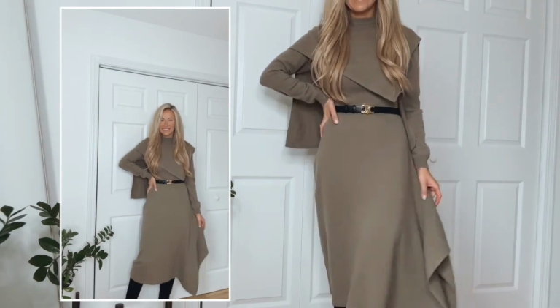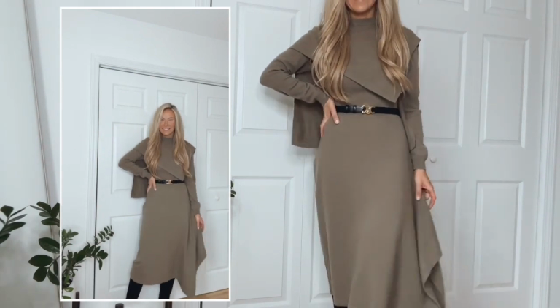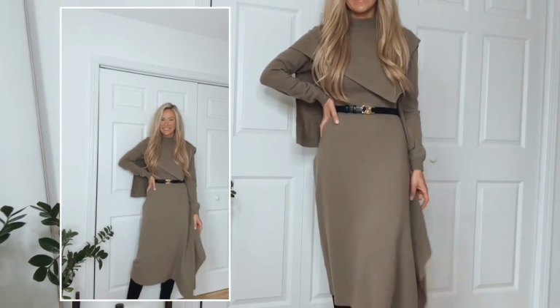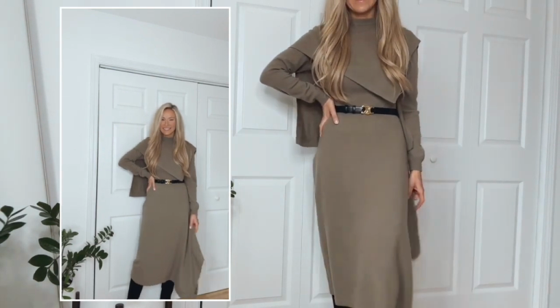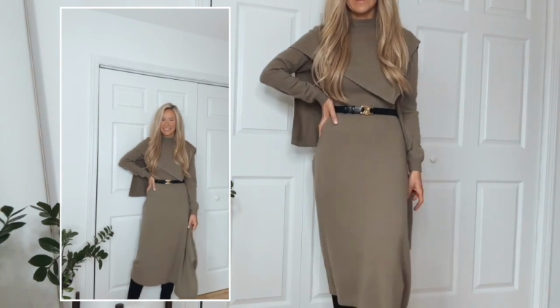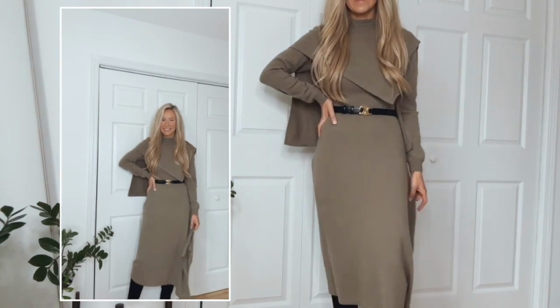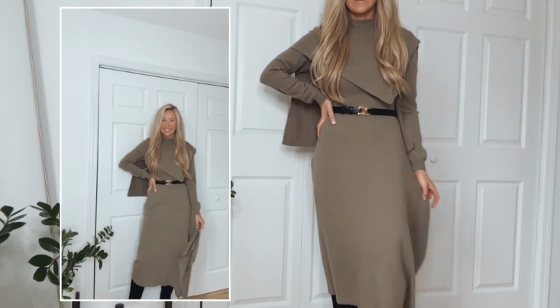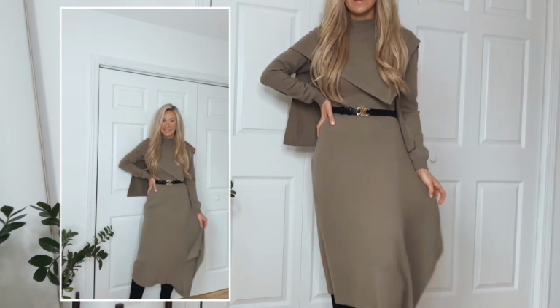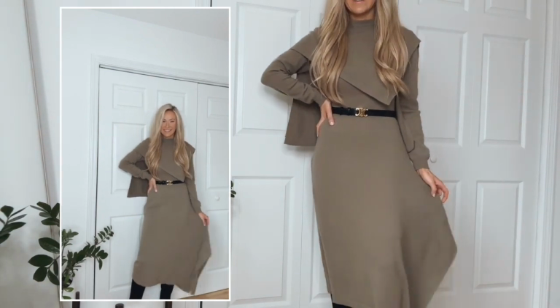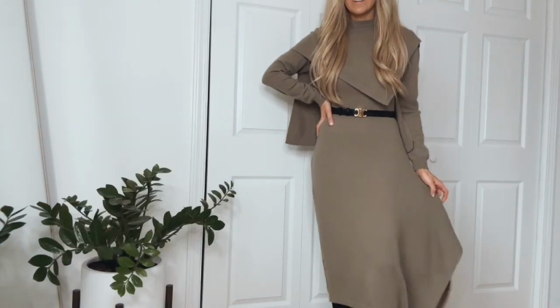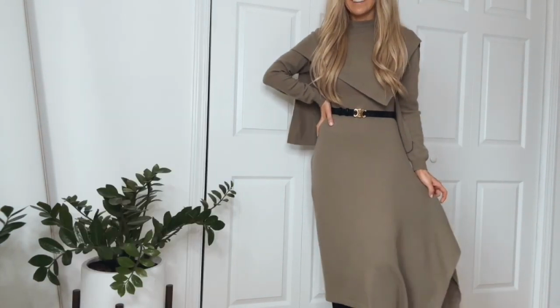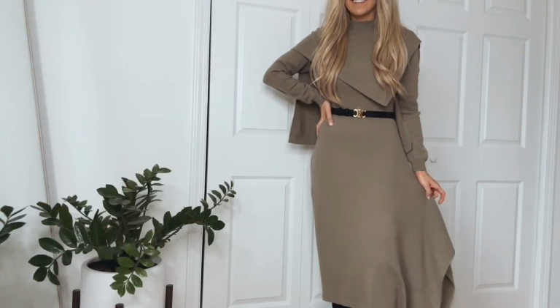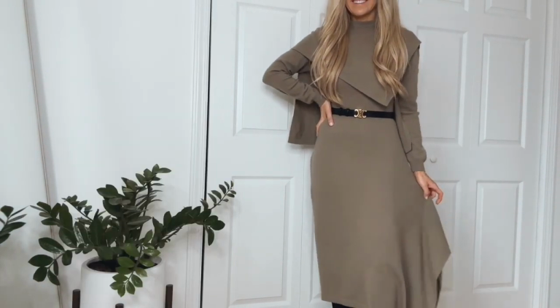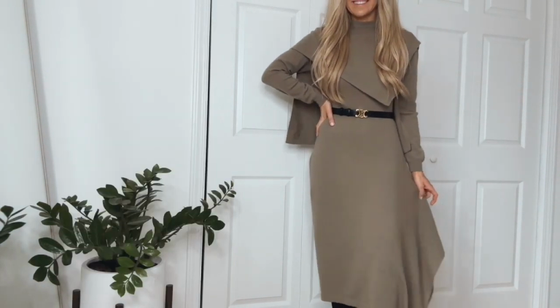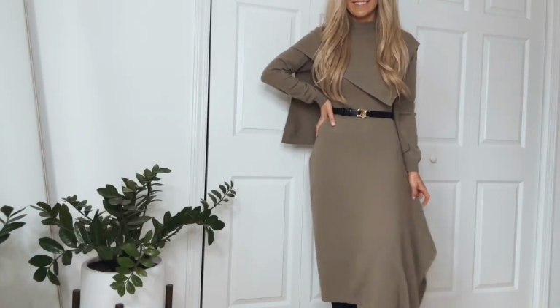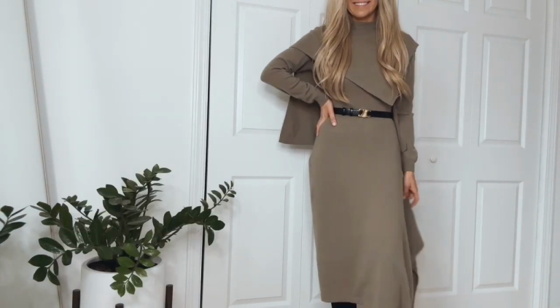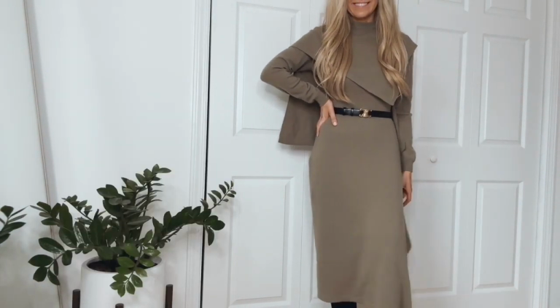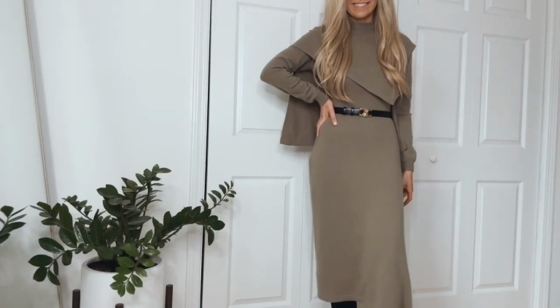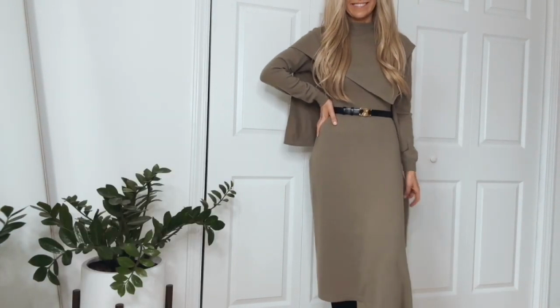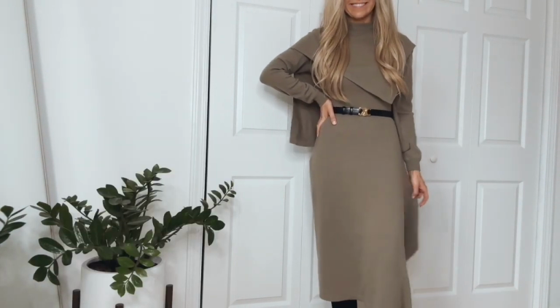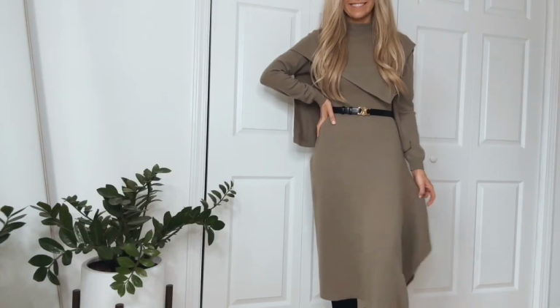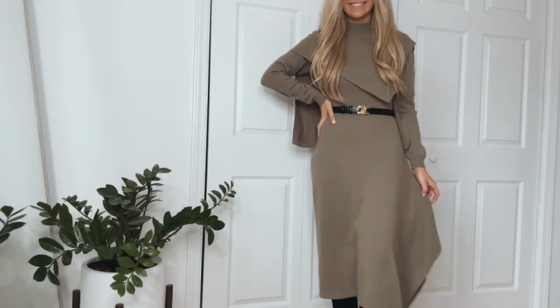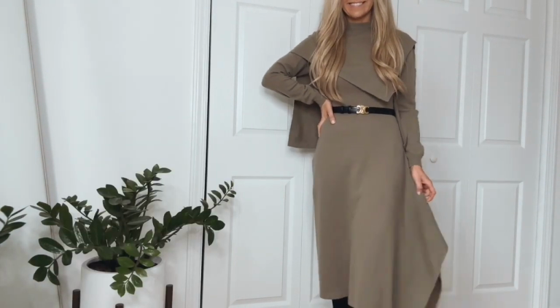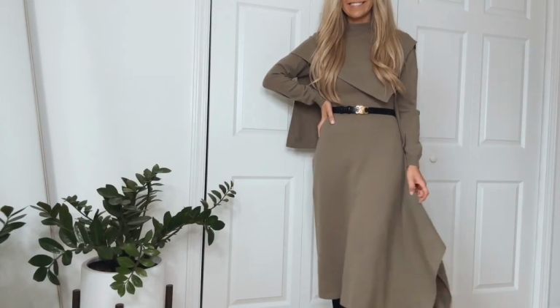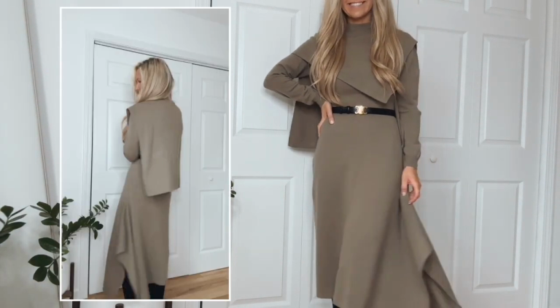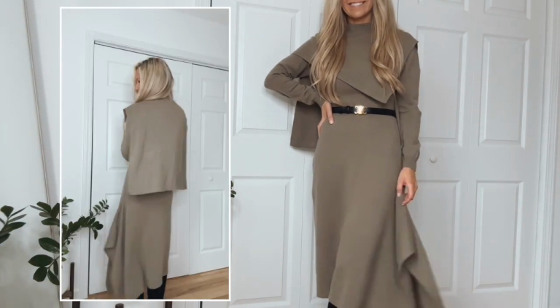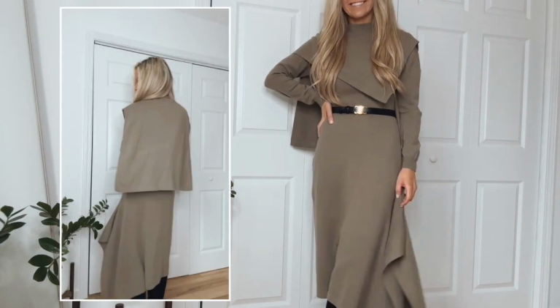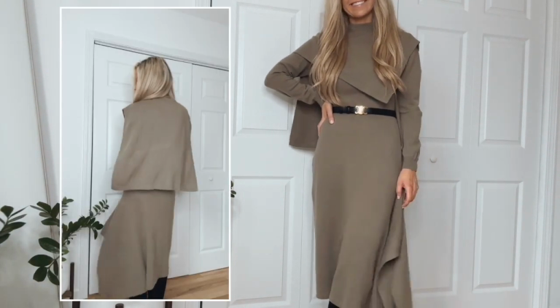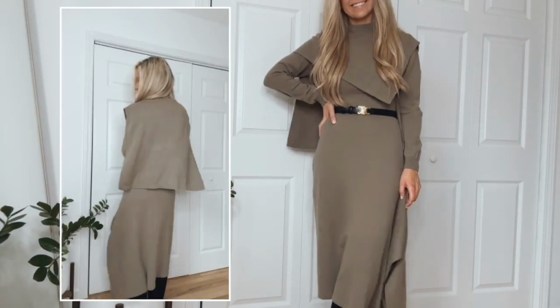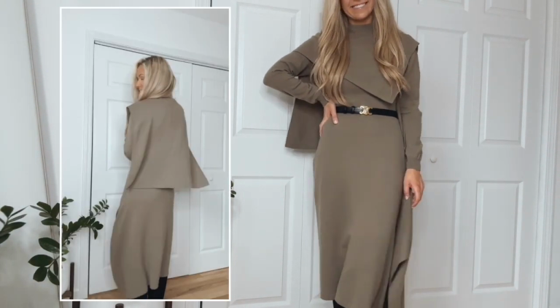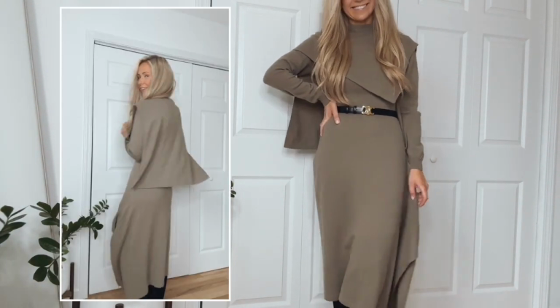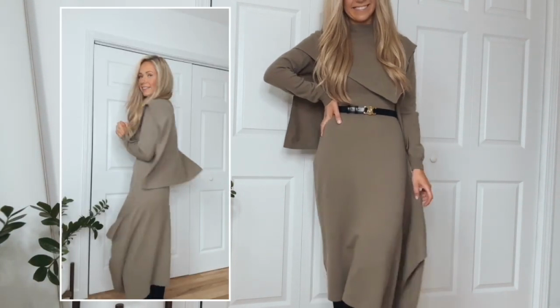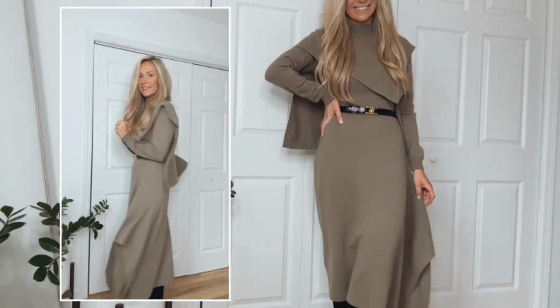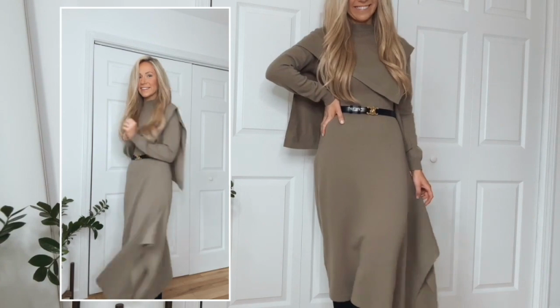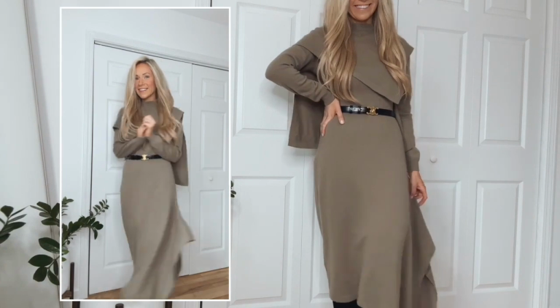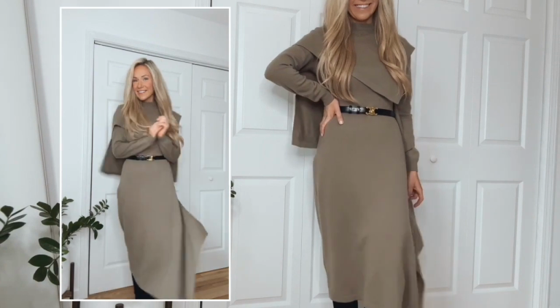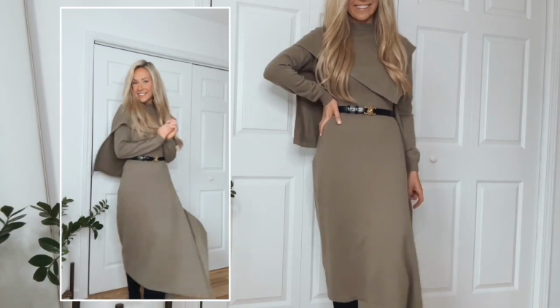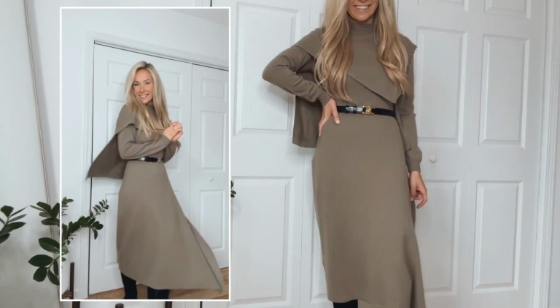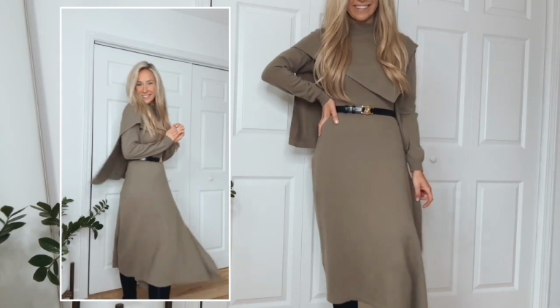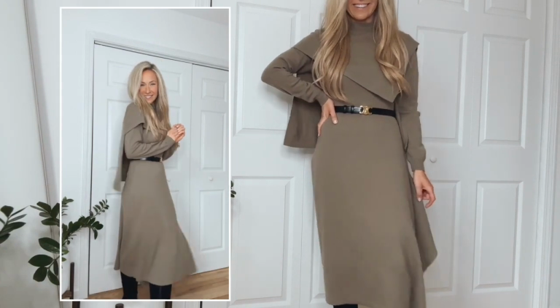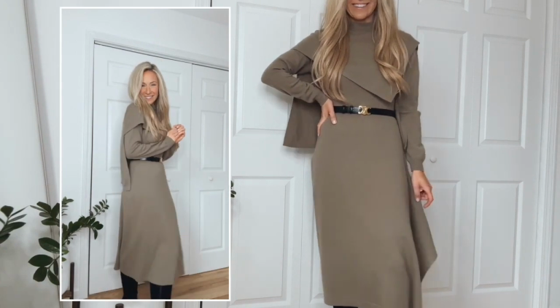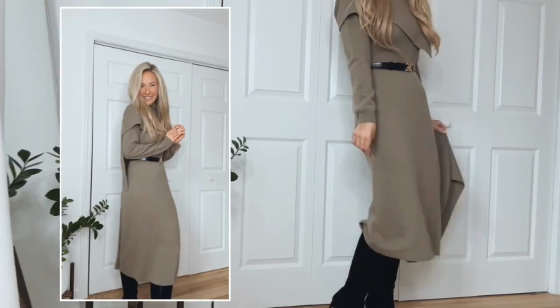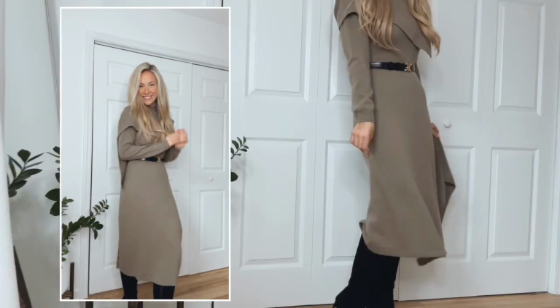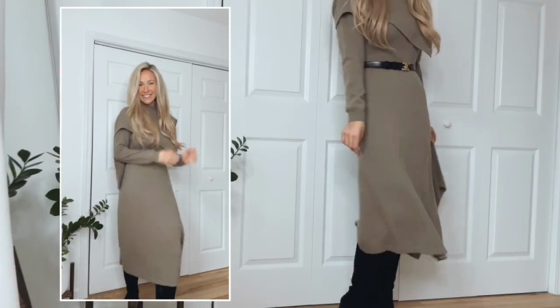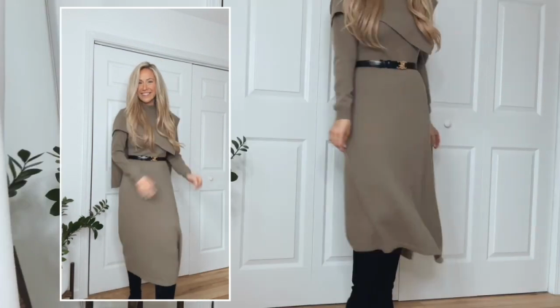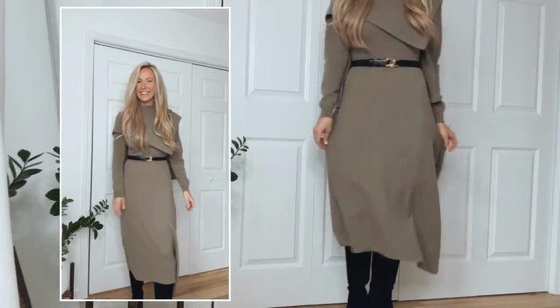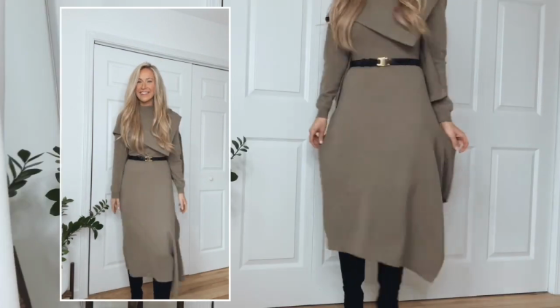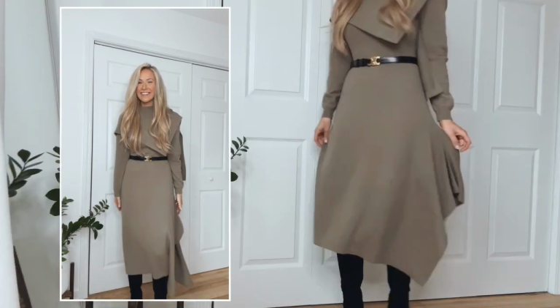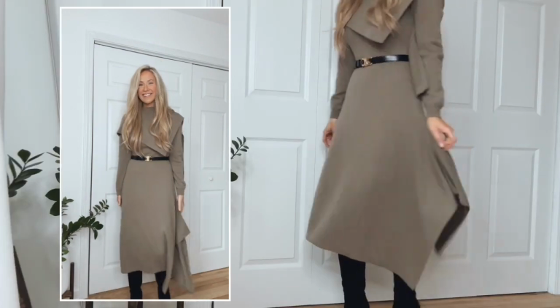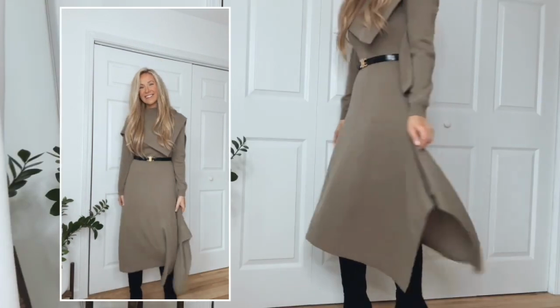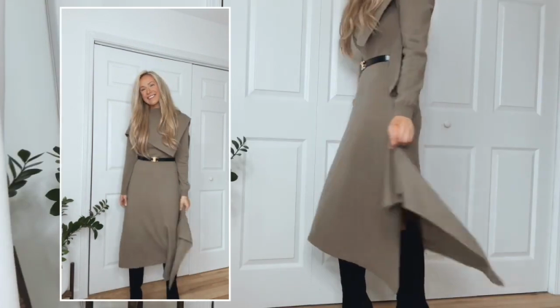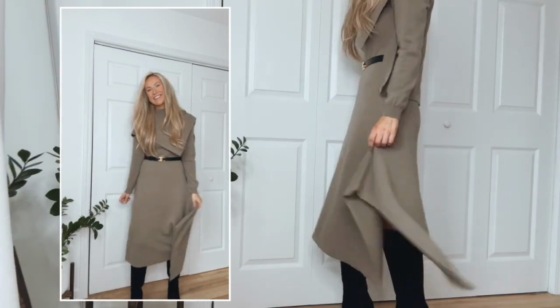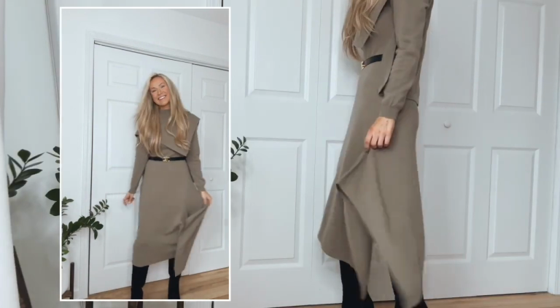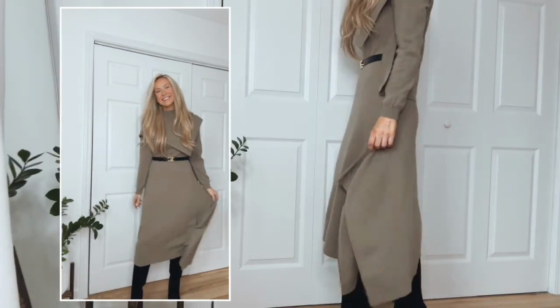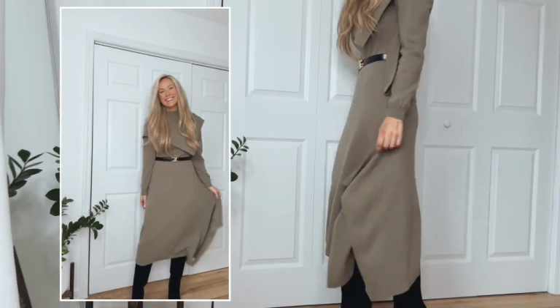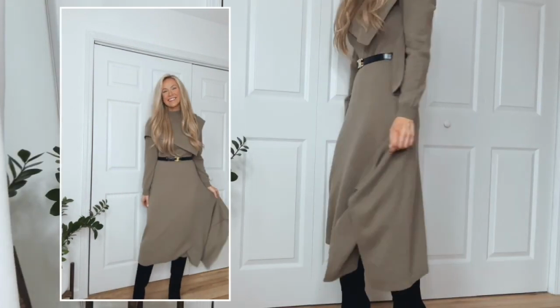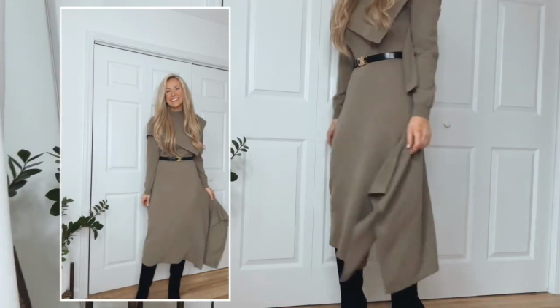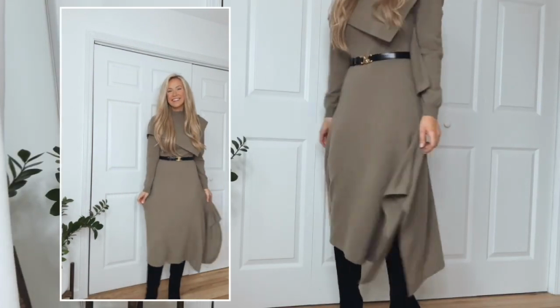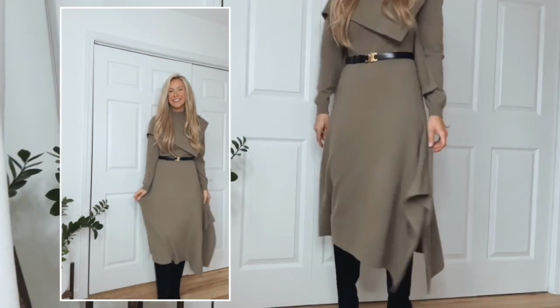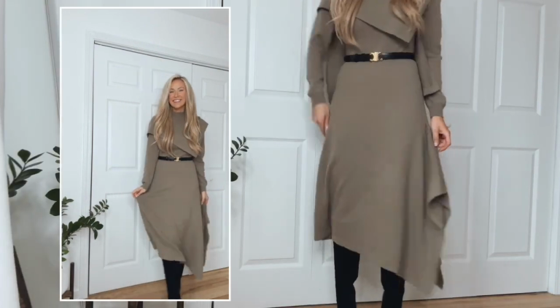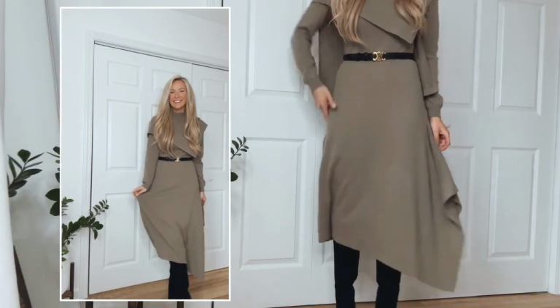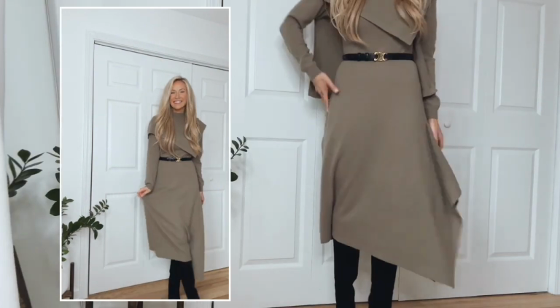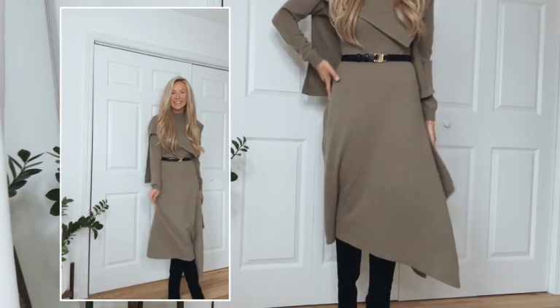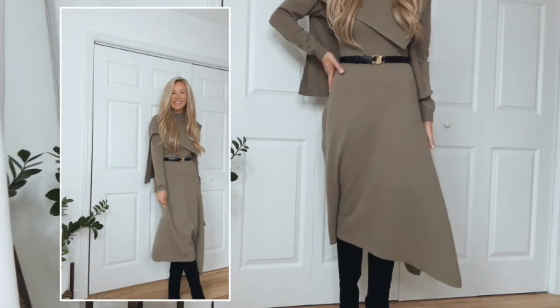I love how versatile this dress is — it could be worn for work, working from home, church, shopping, out and about, or brunch.